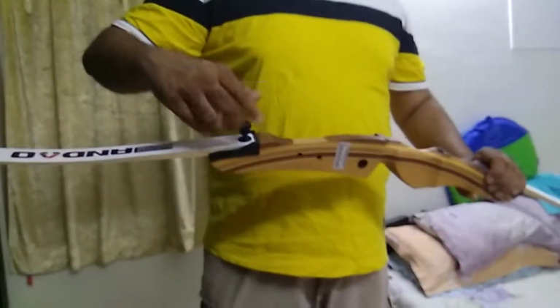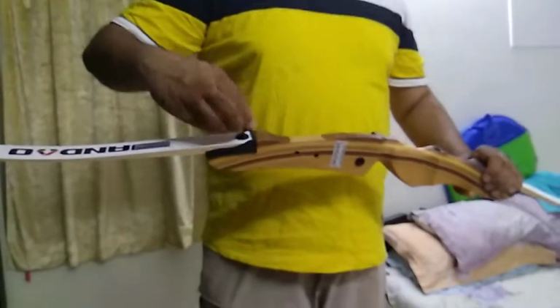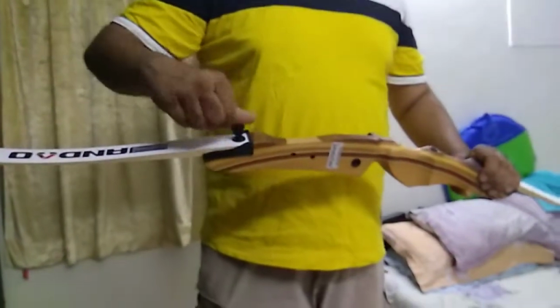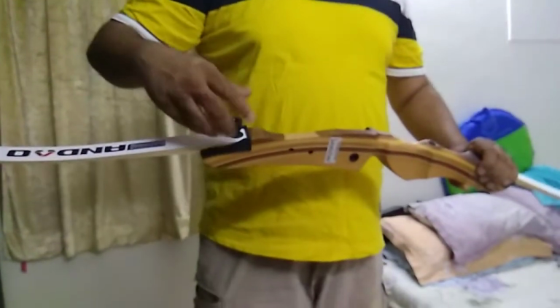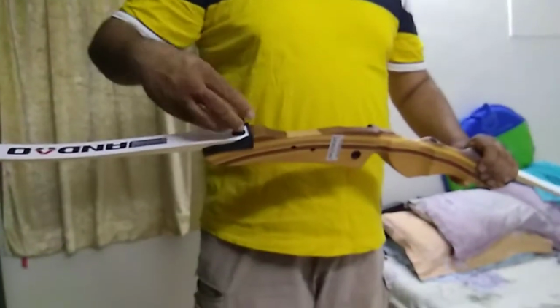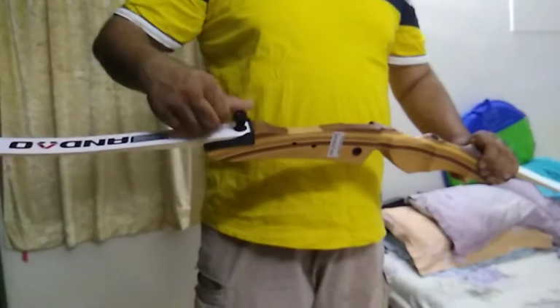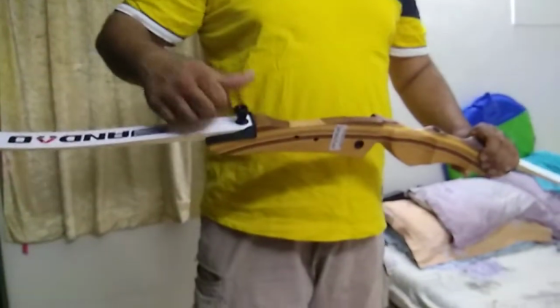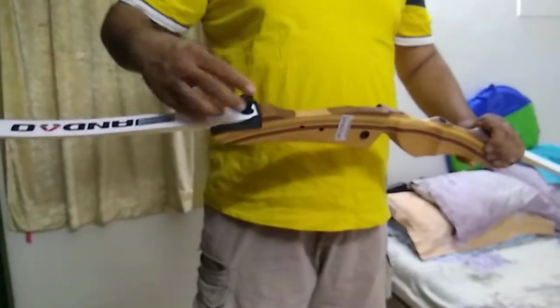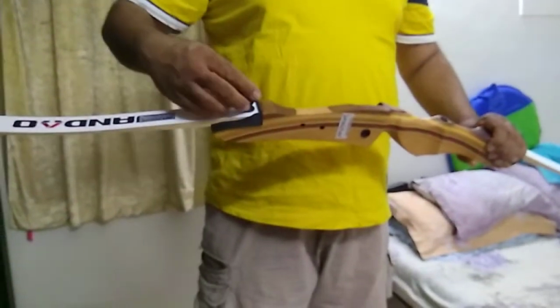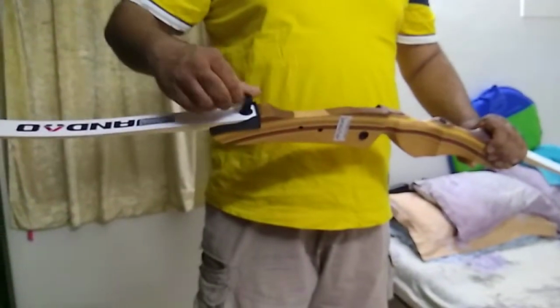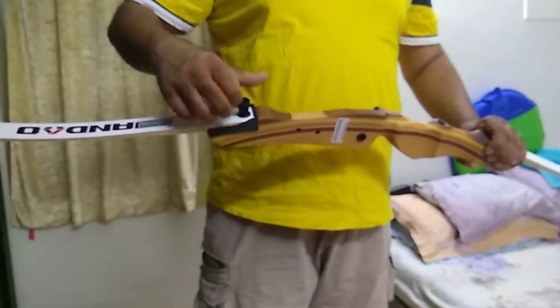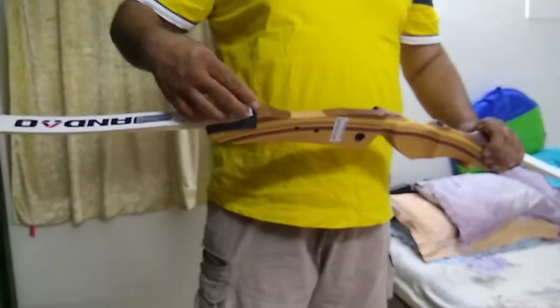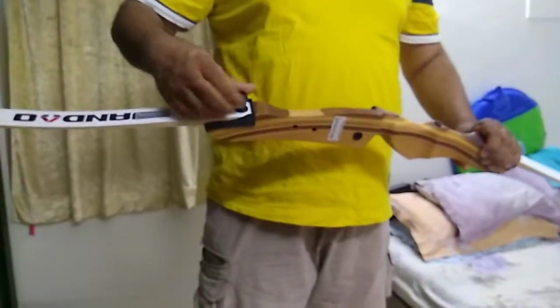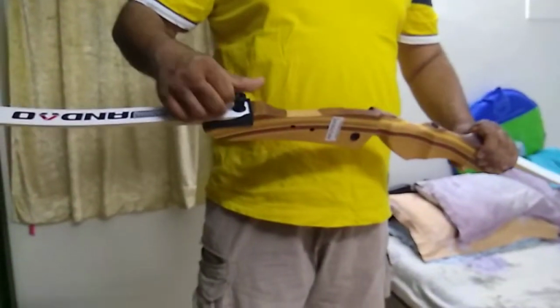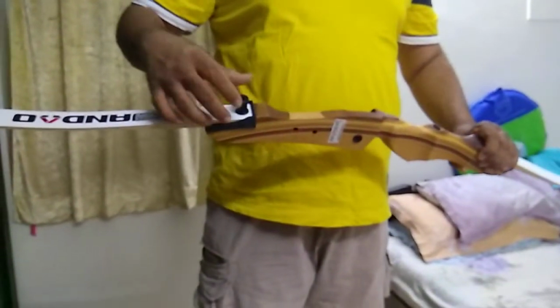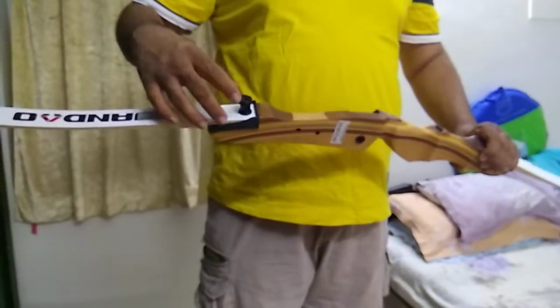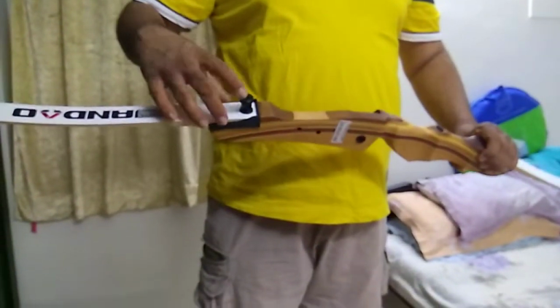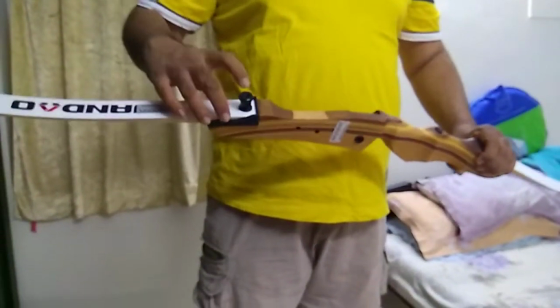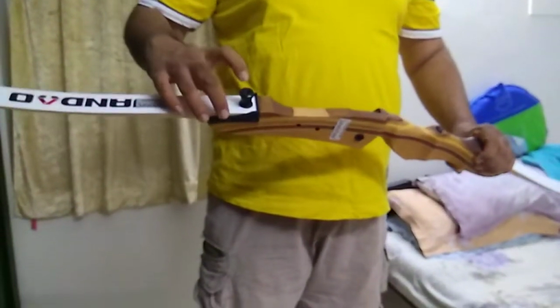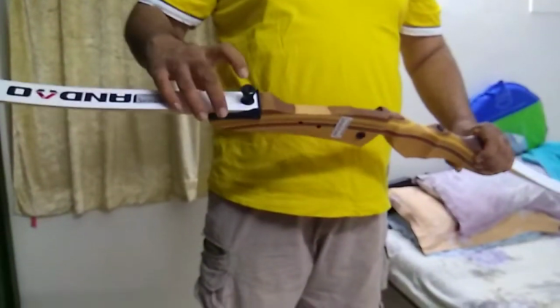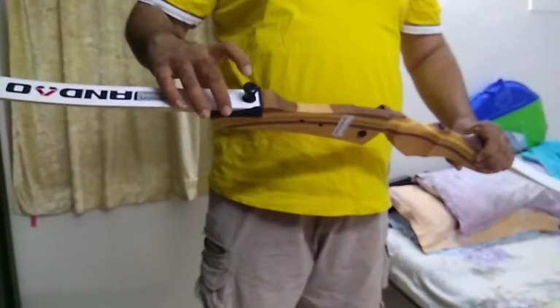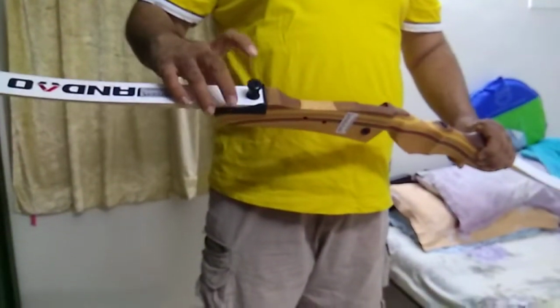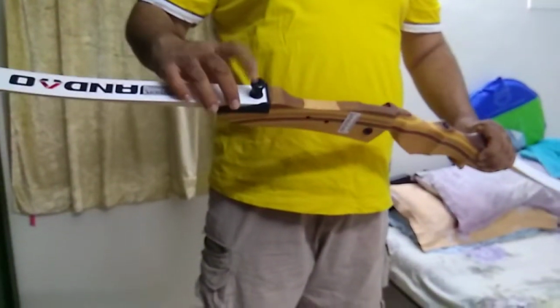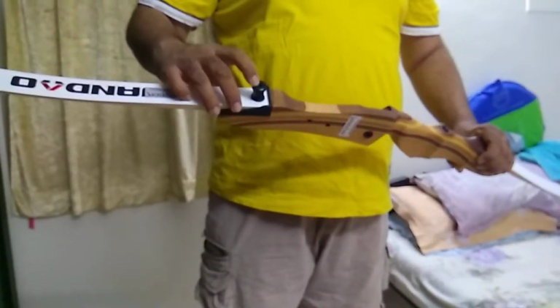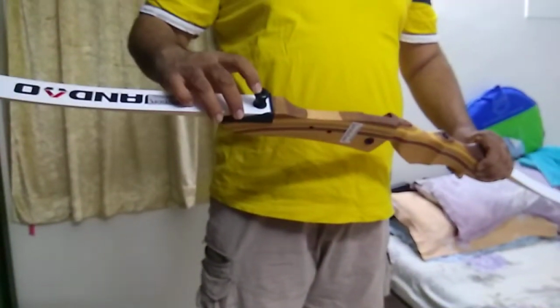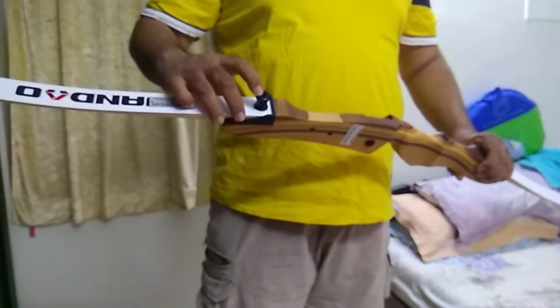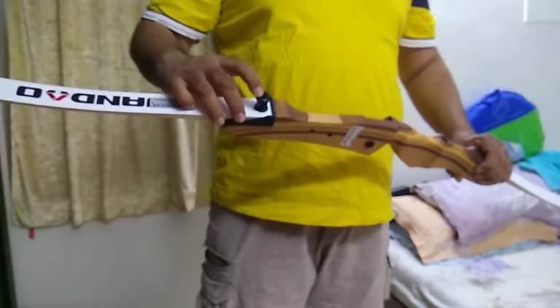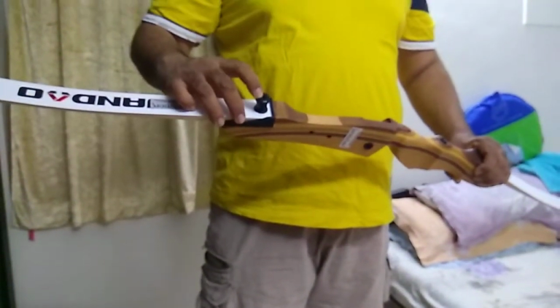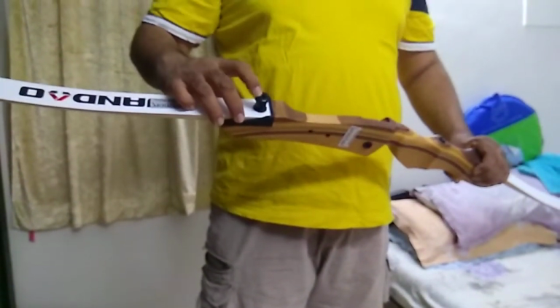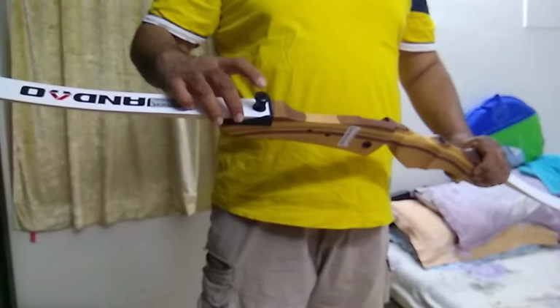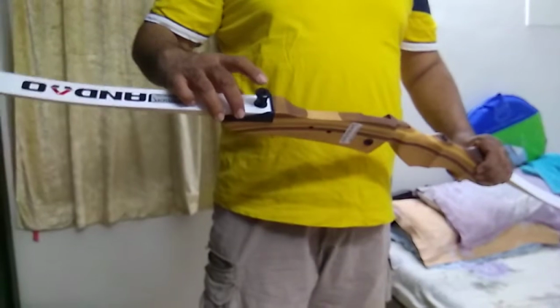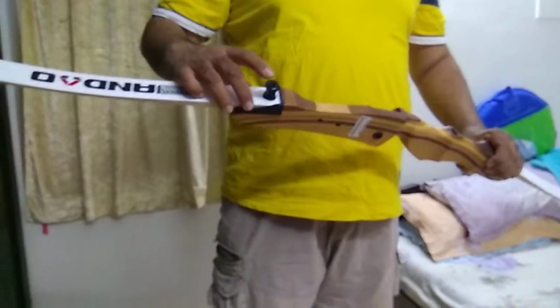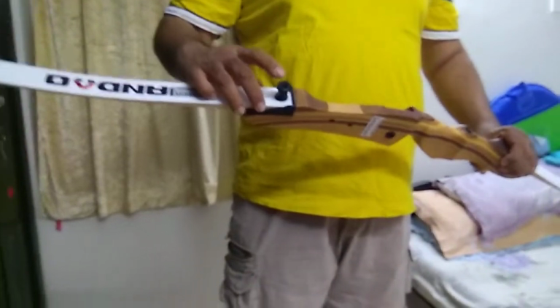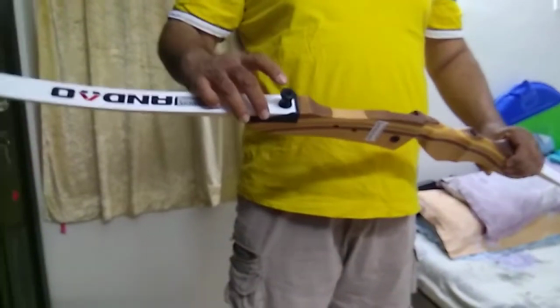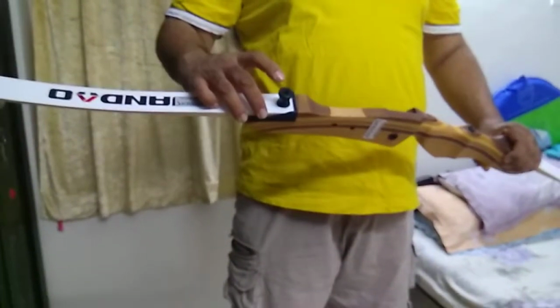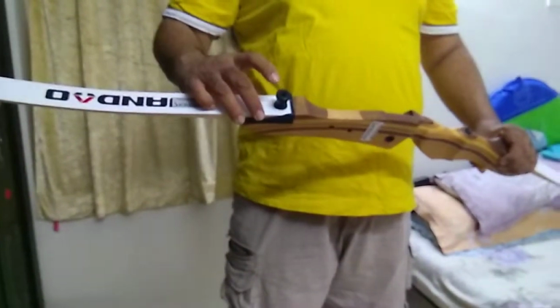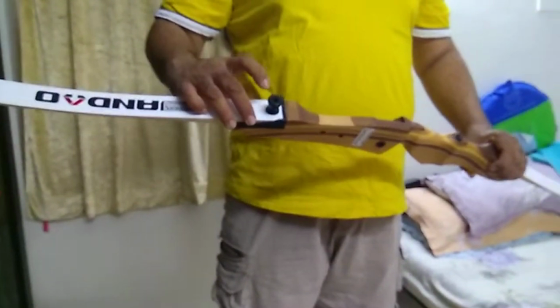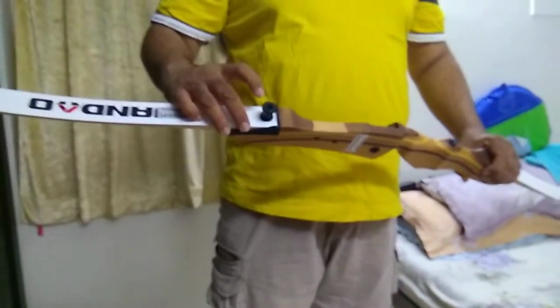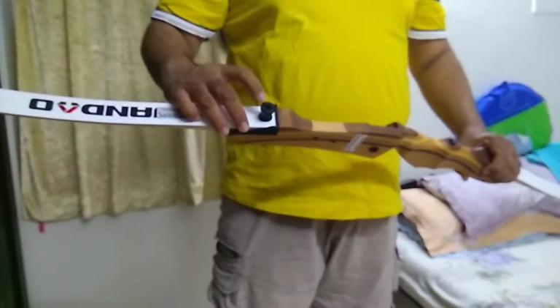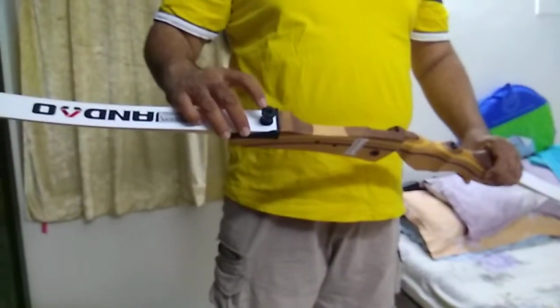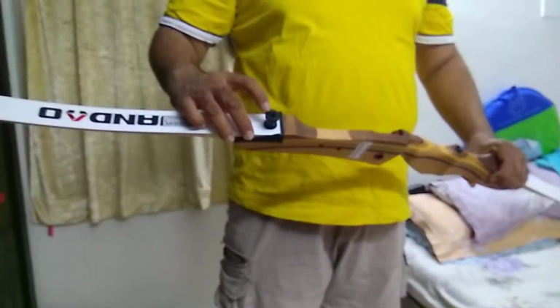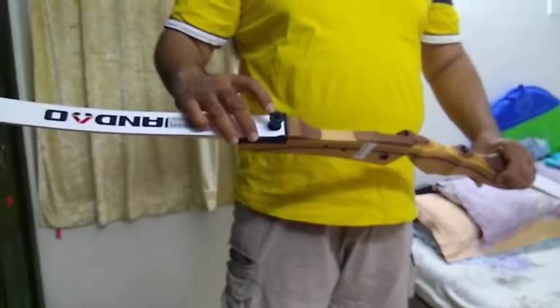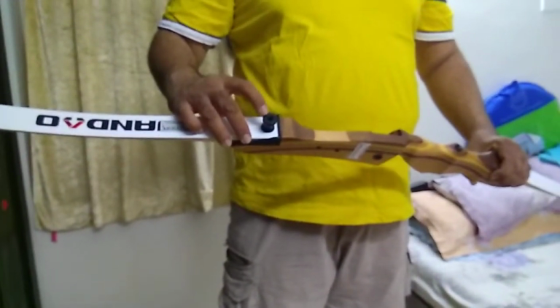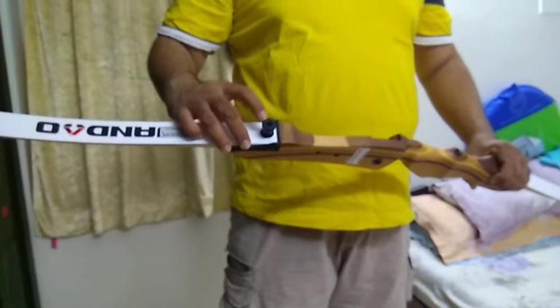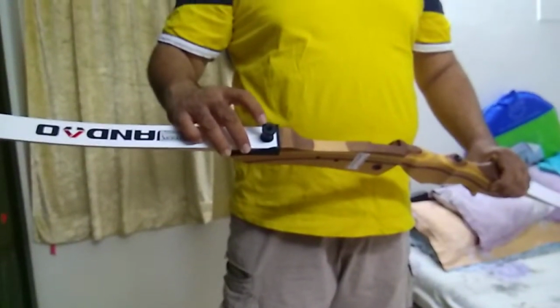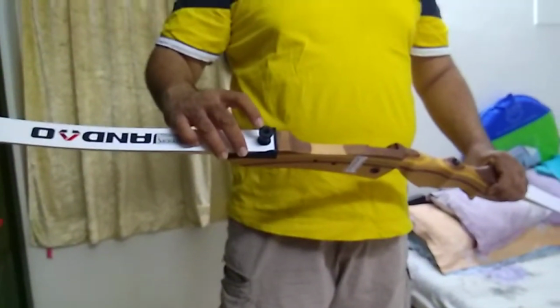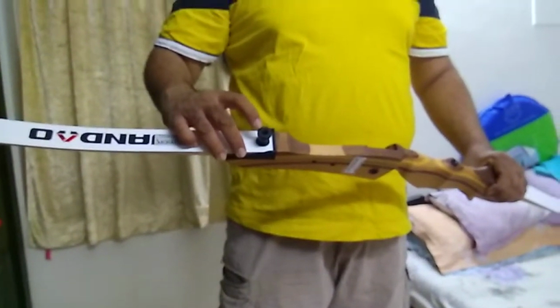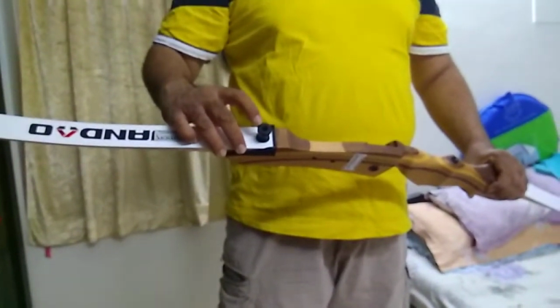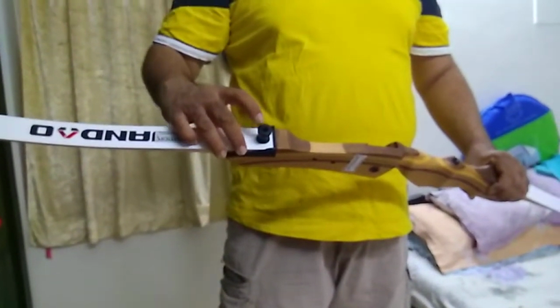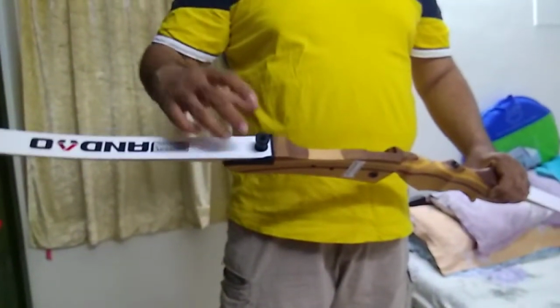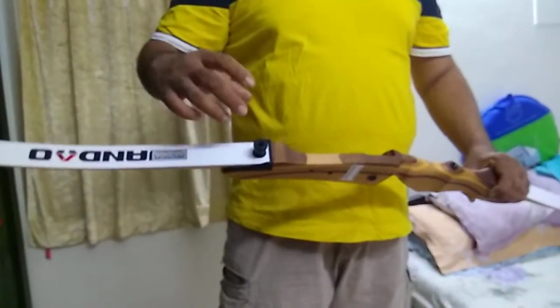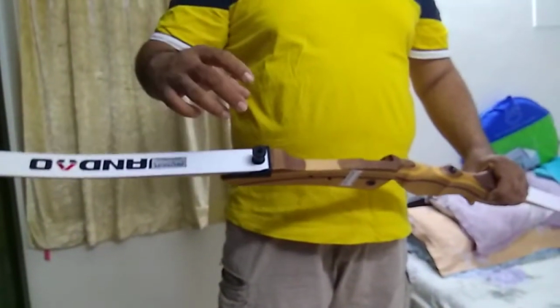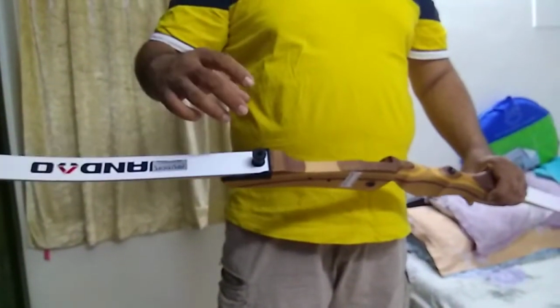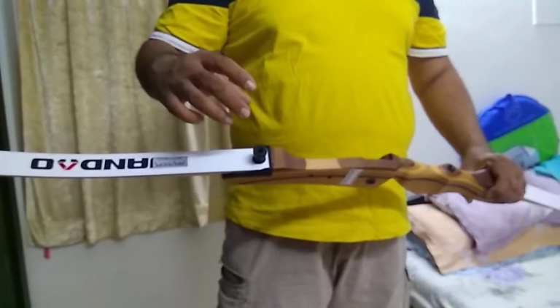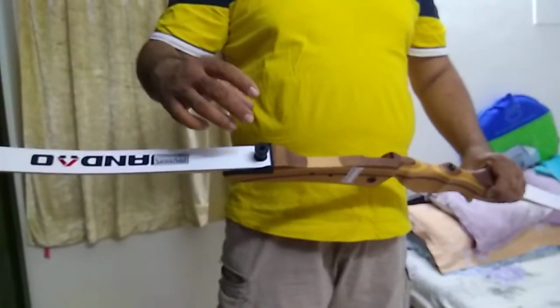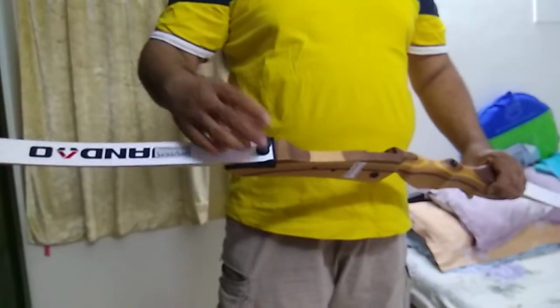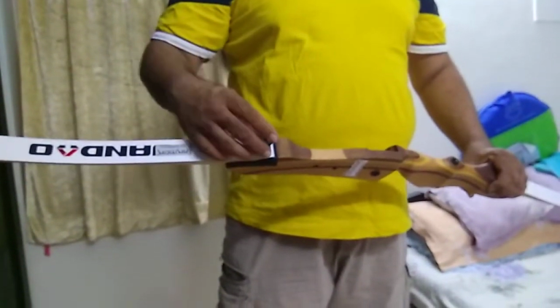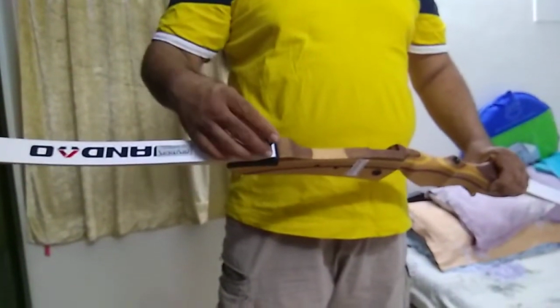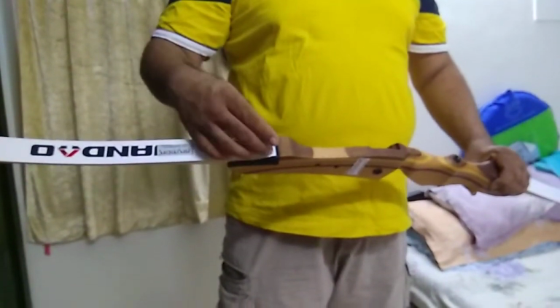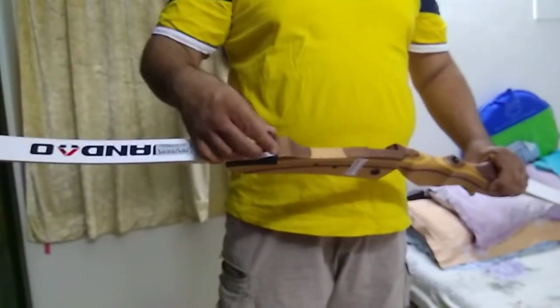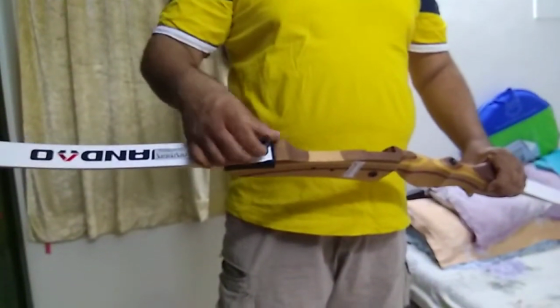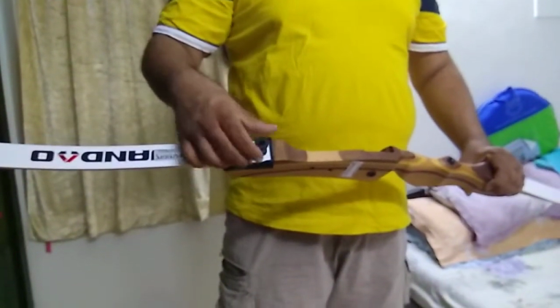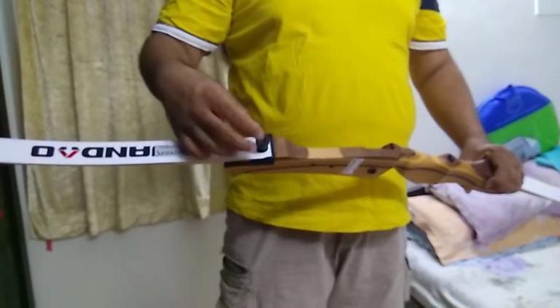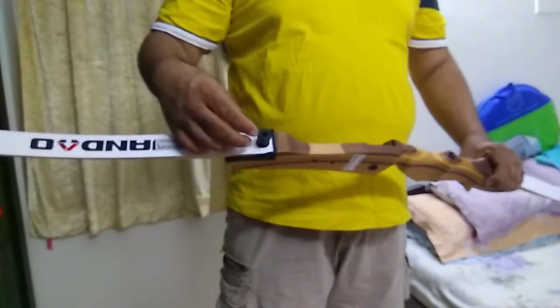This is one of the few bows where you can attach additional stabilizers, weights, etc. to the screw itself.